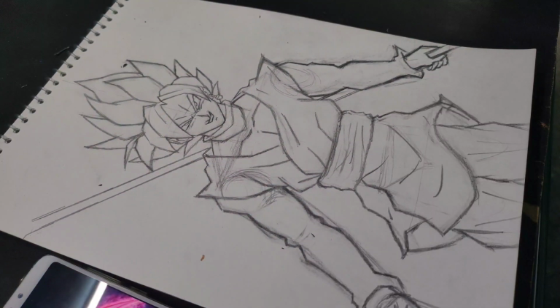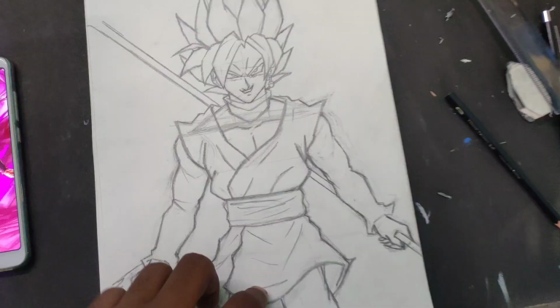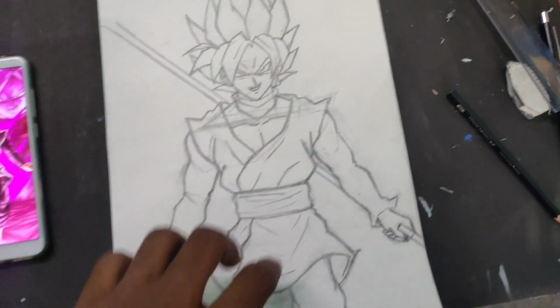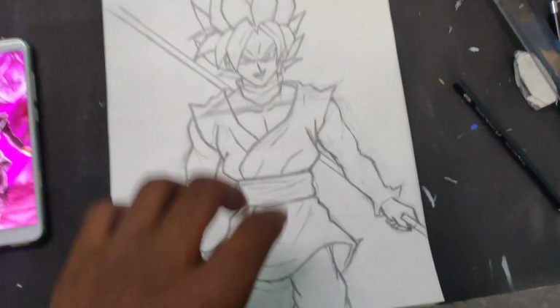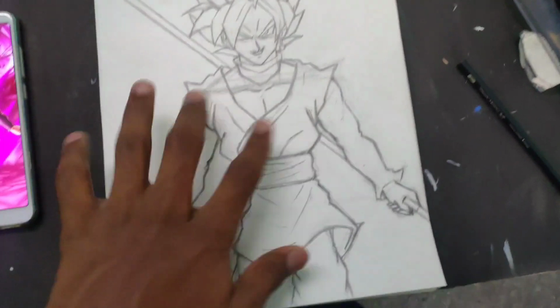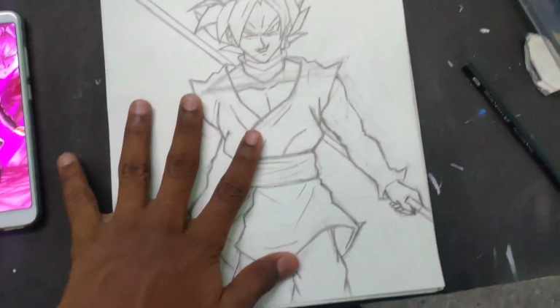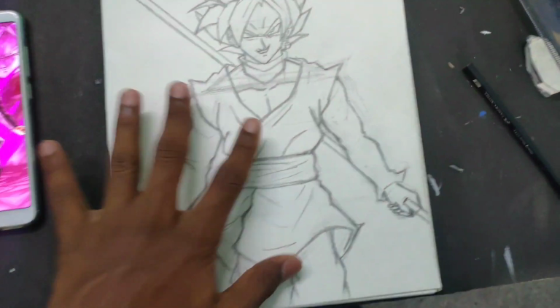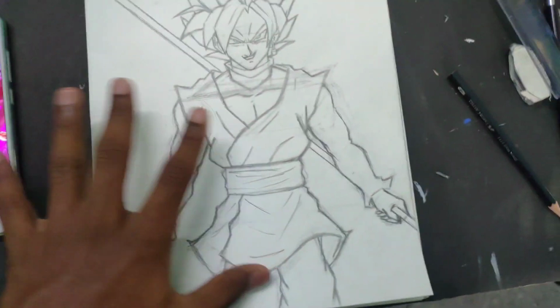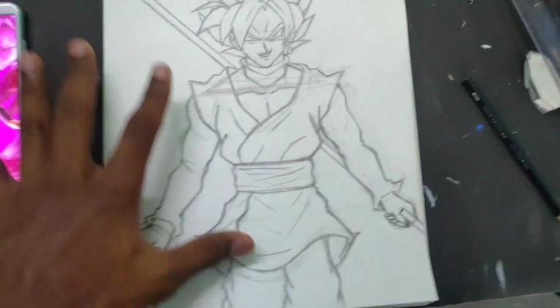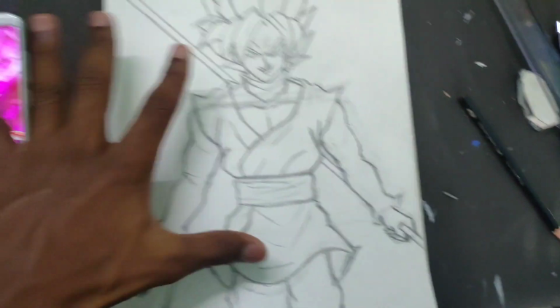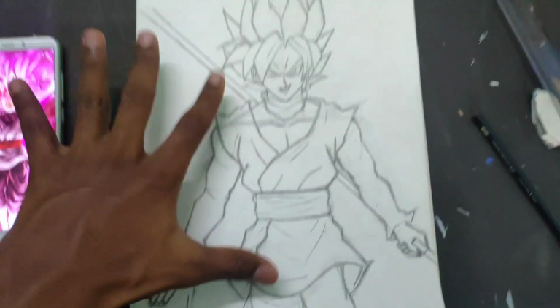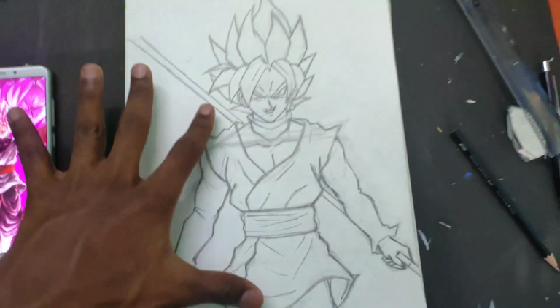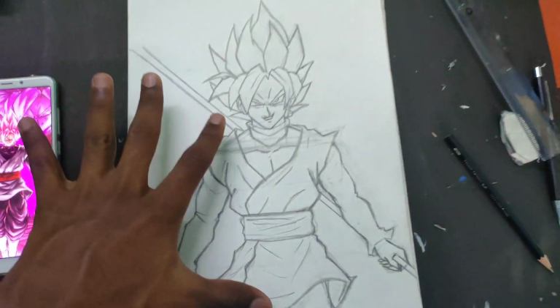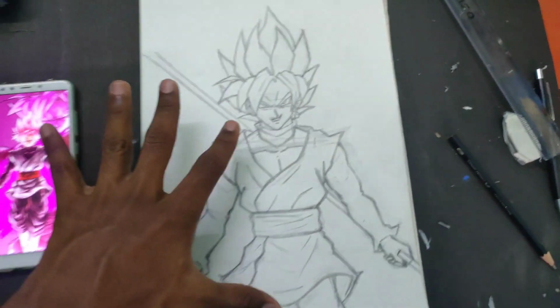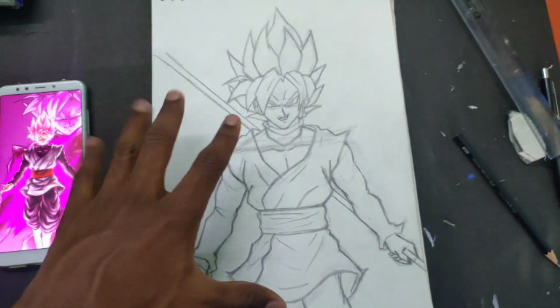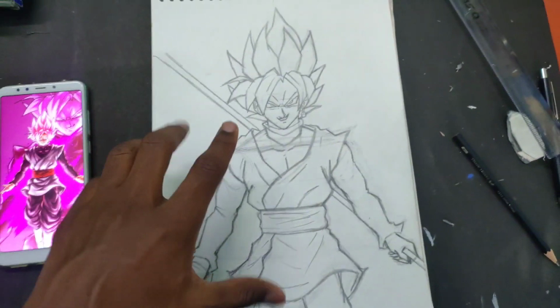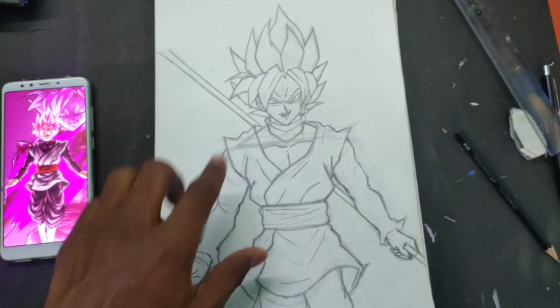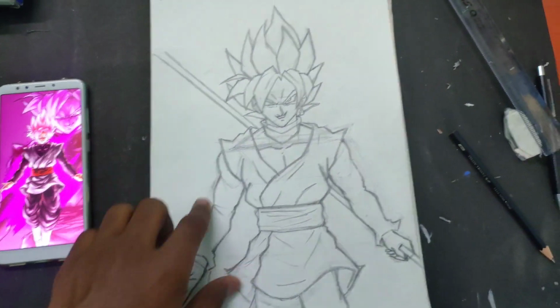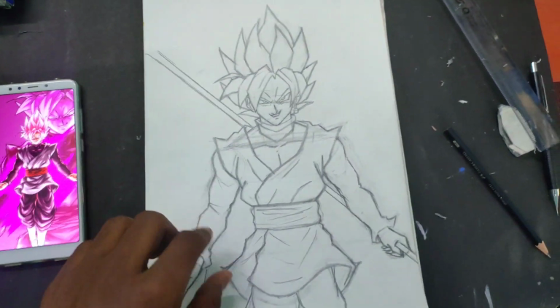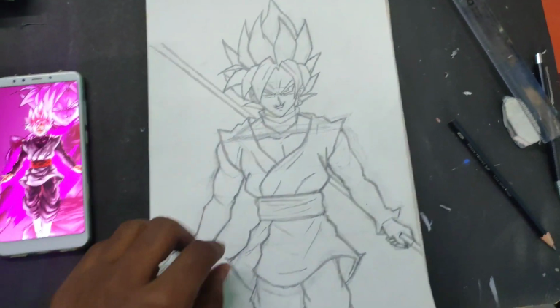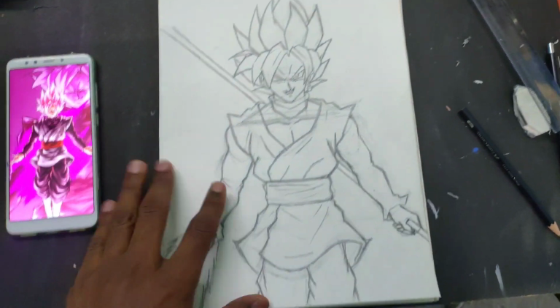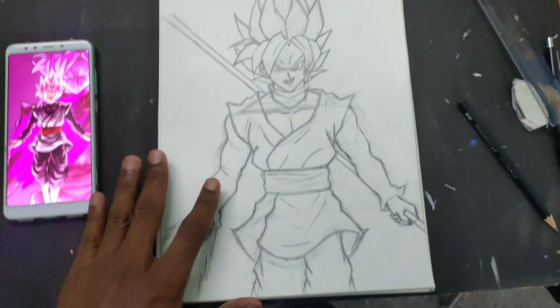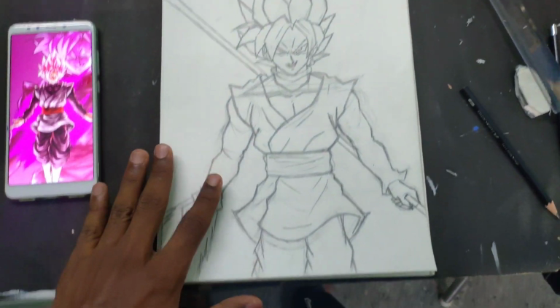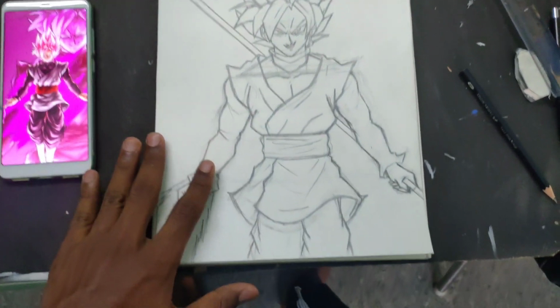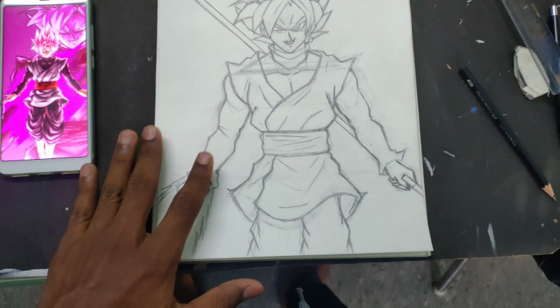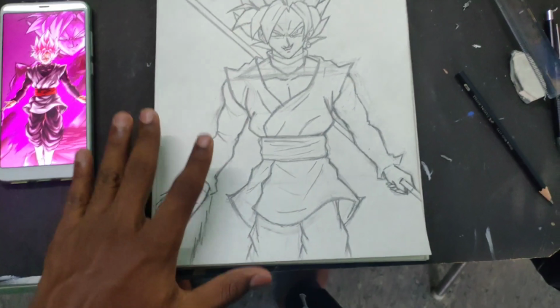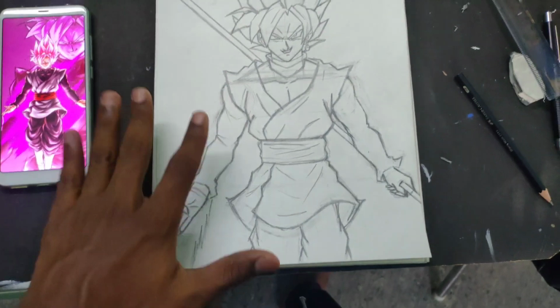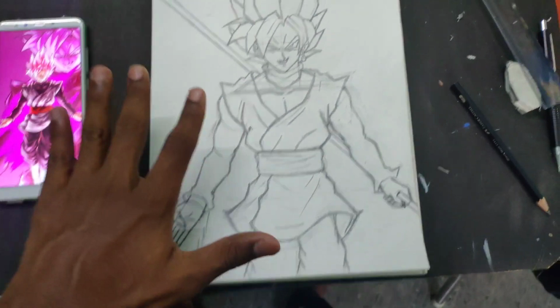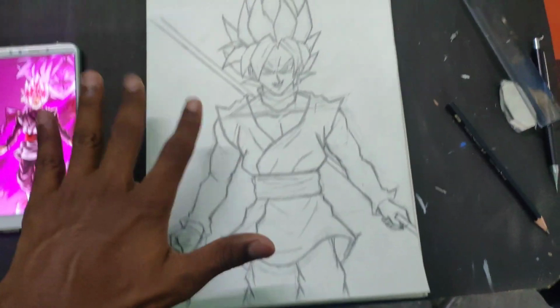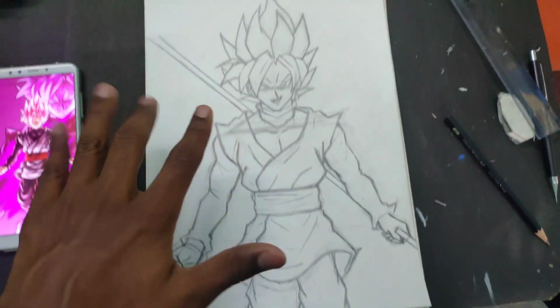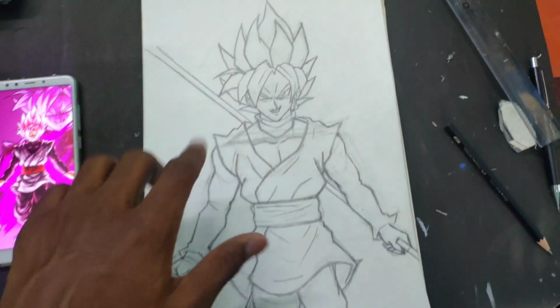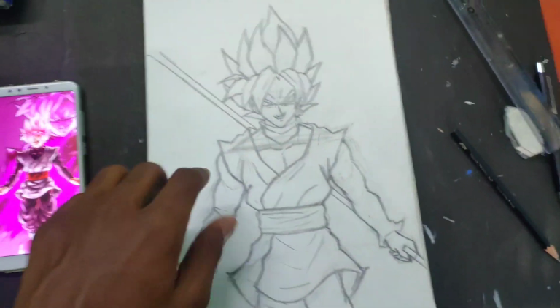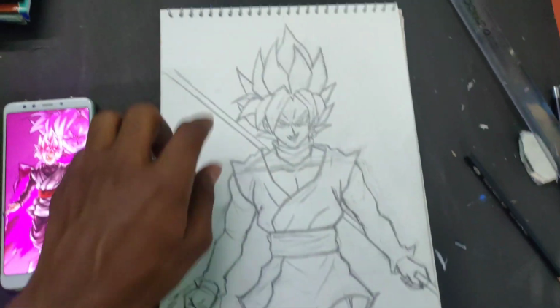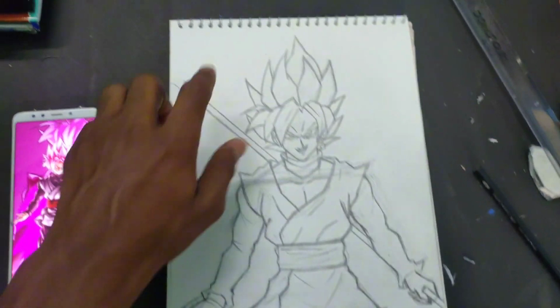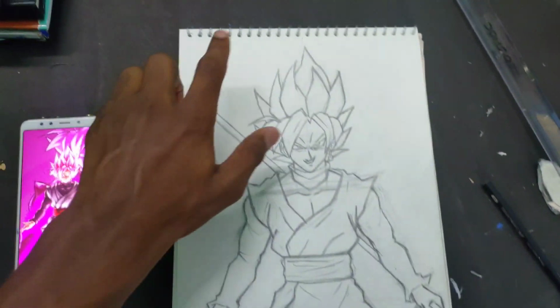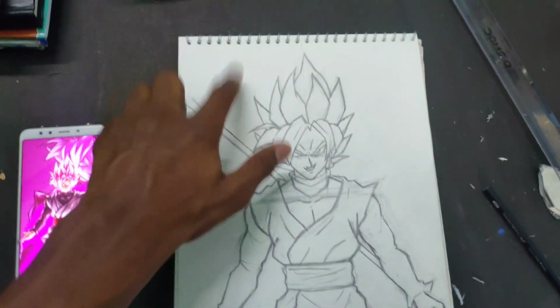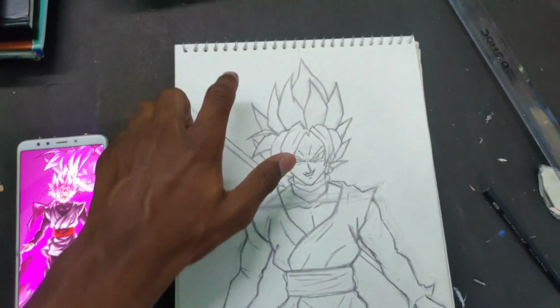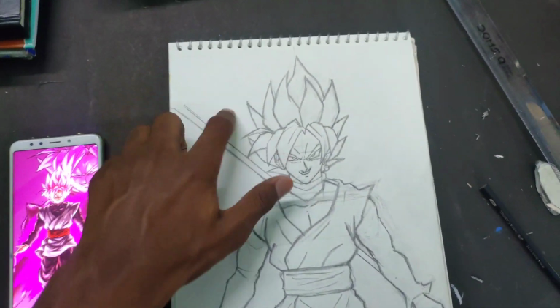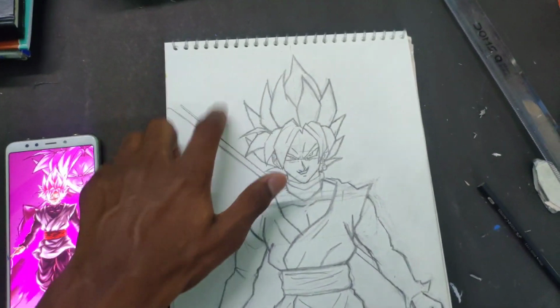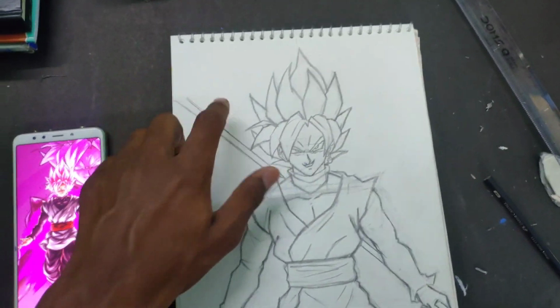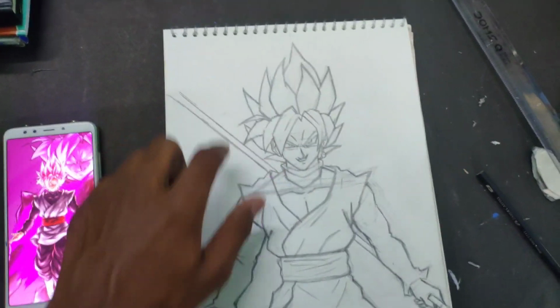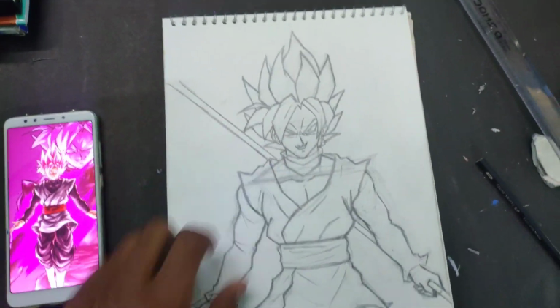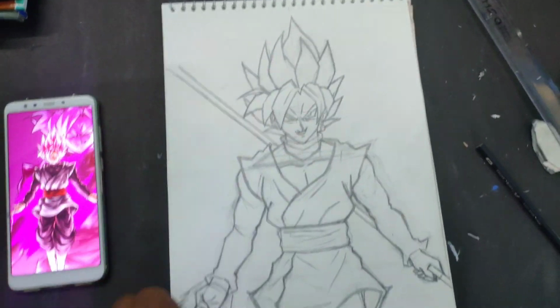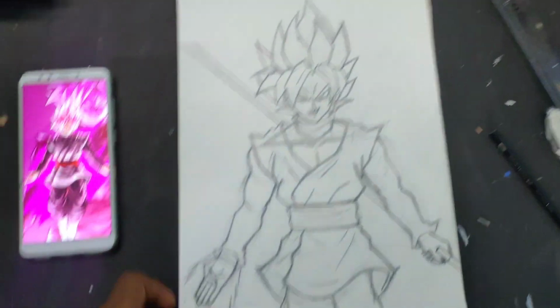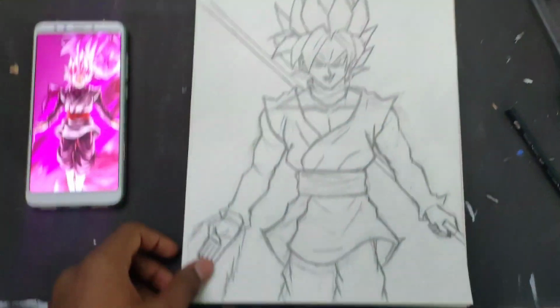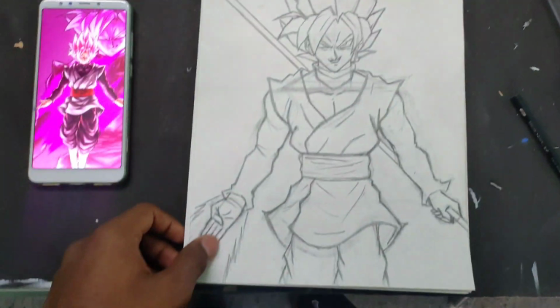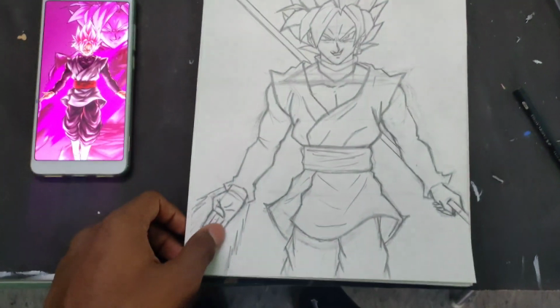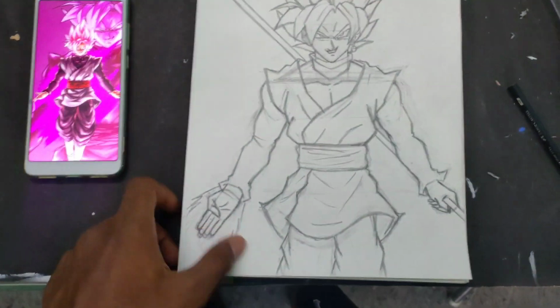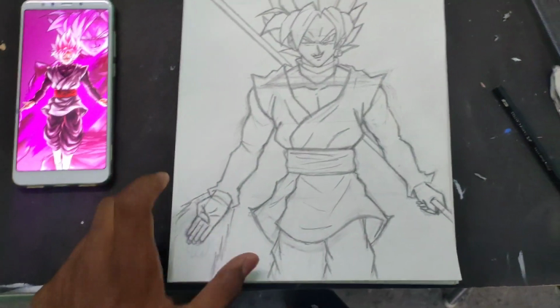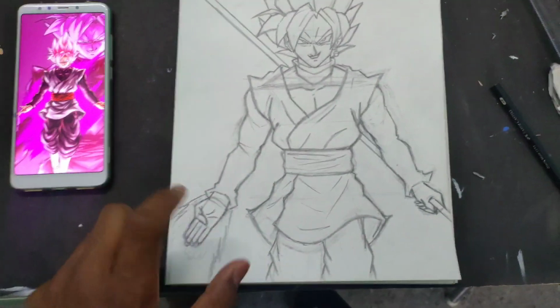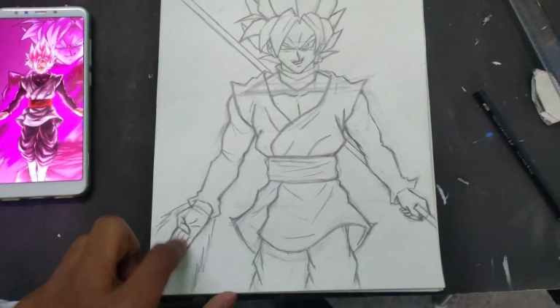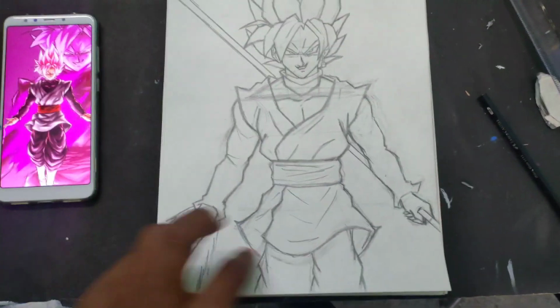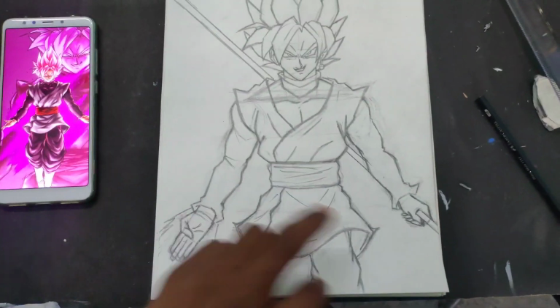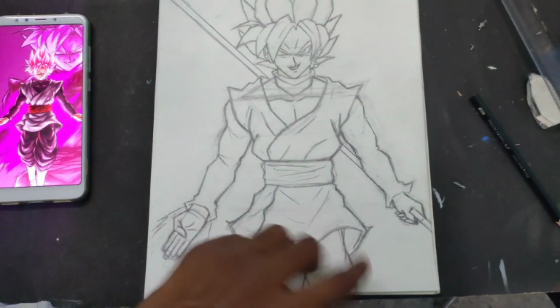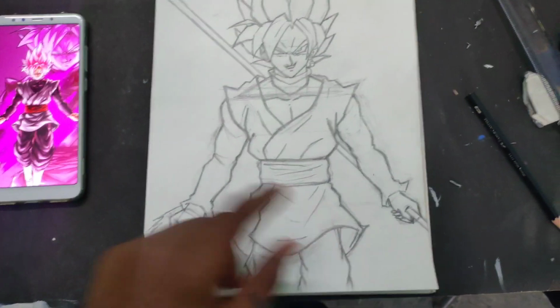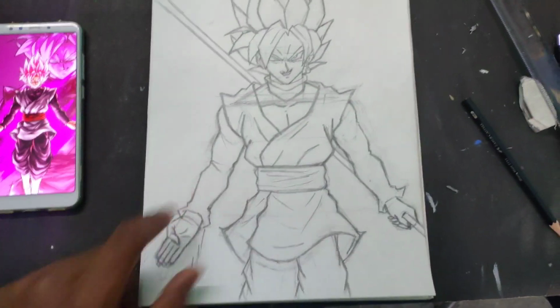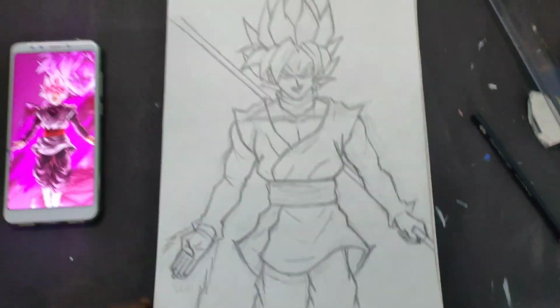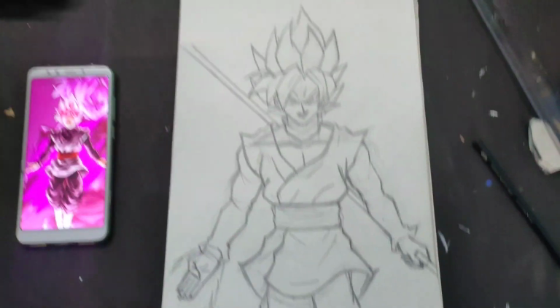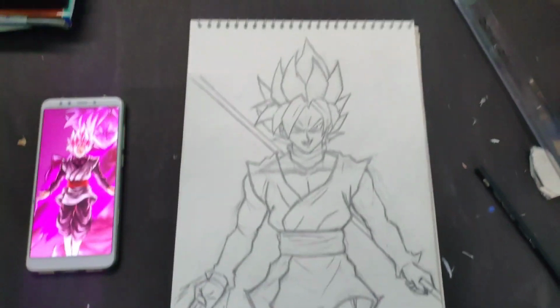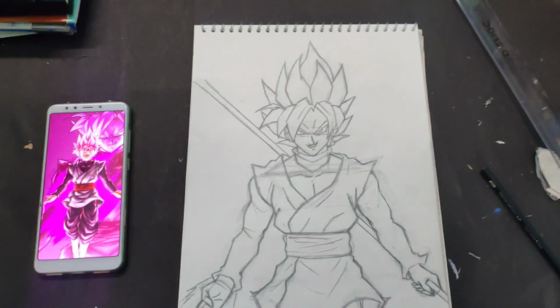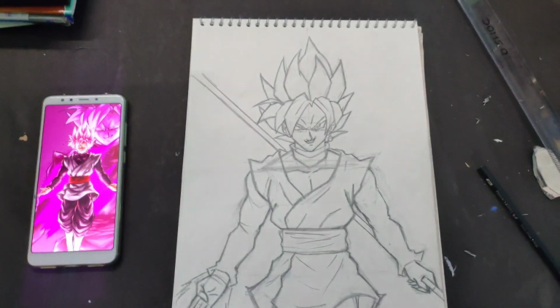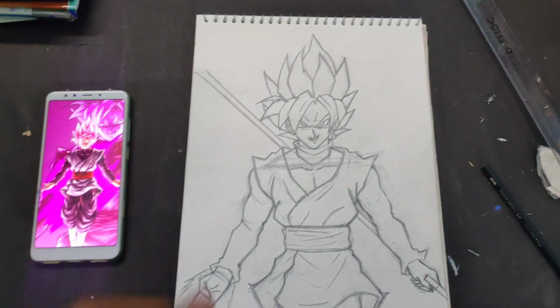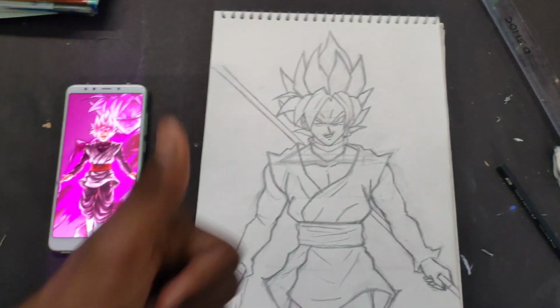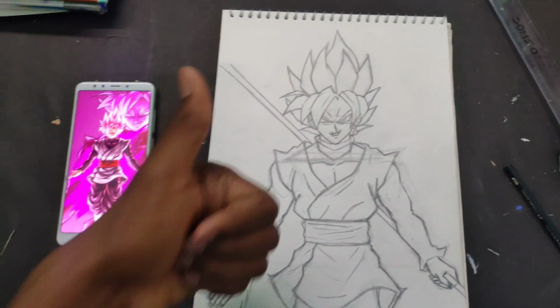I've completed his body now and I'm going to draw his weapon. Until now the sketch looks pretty good.